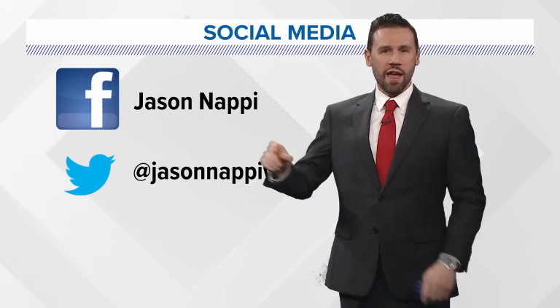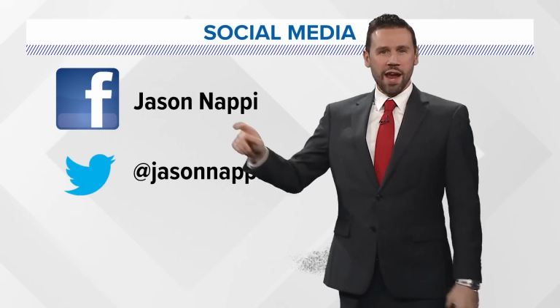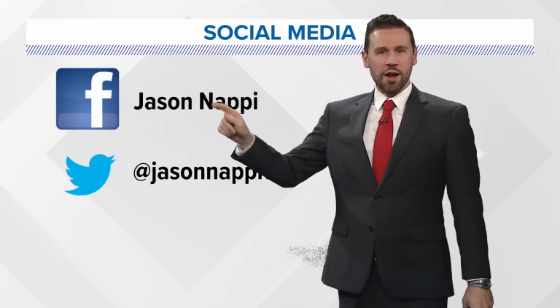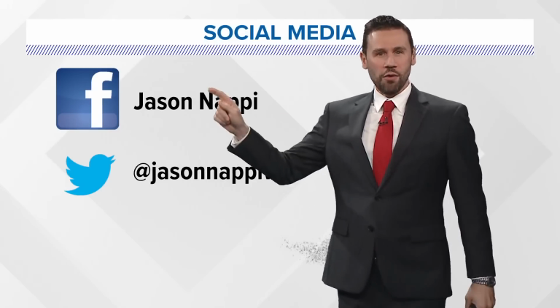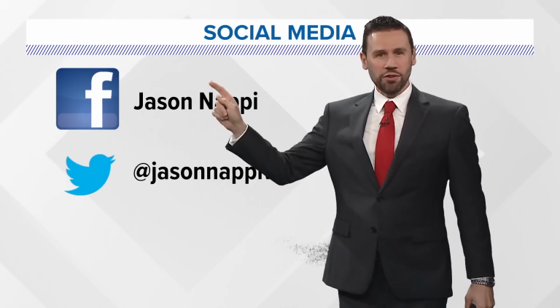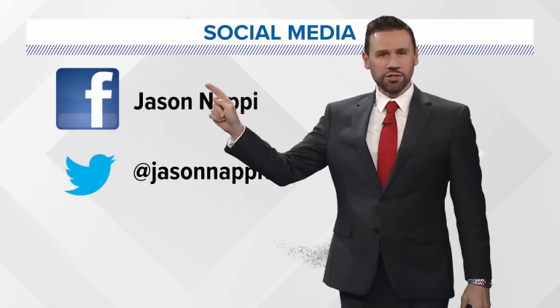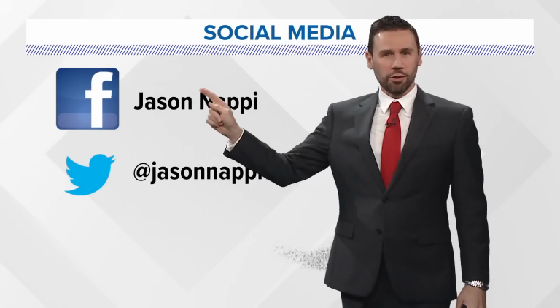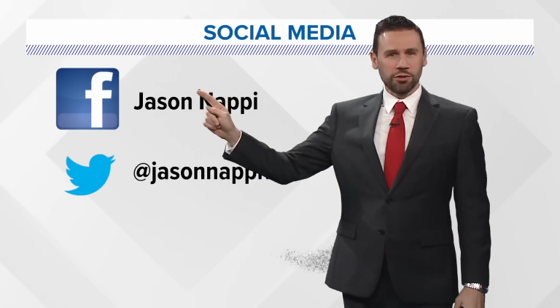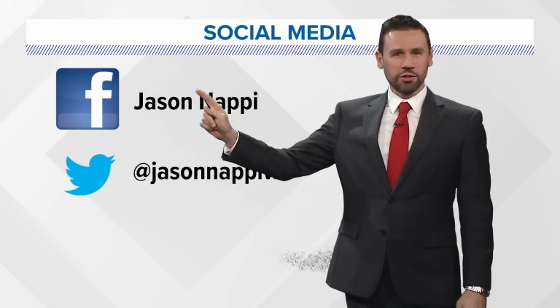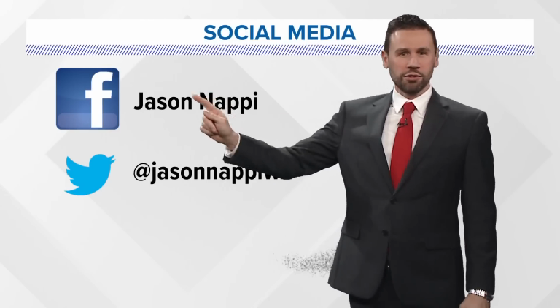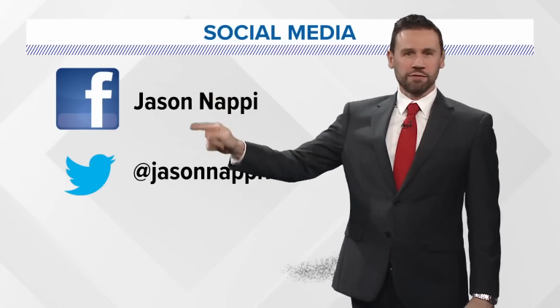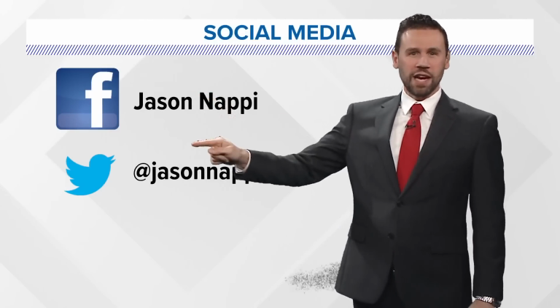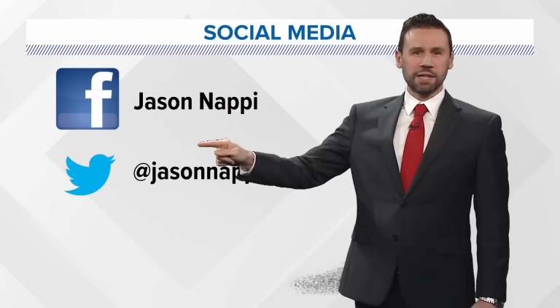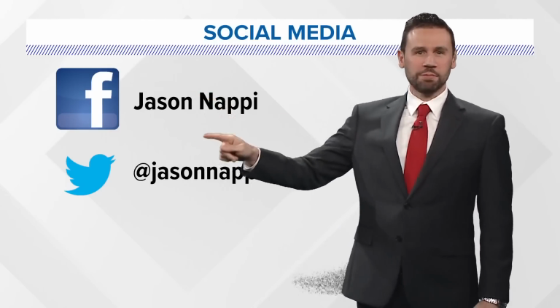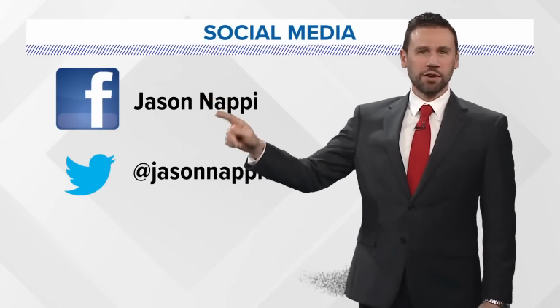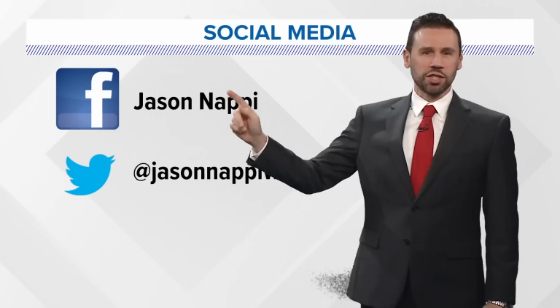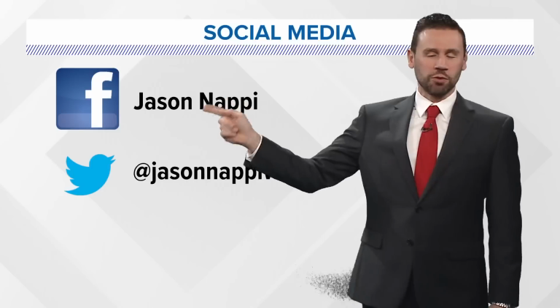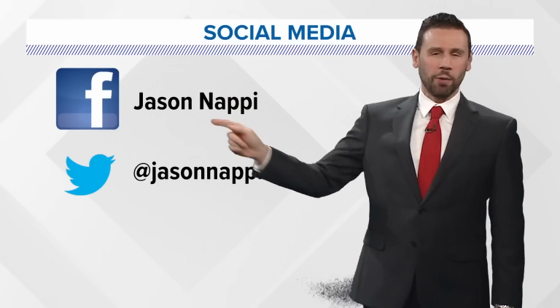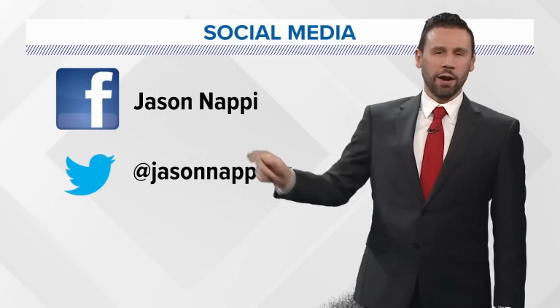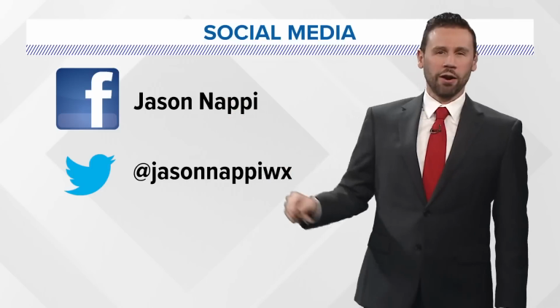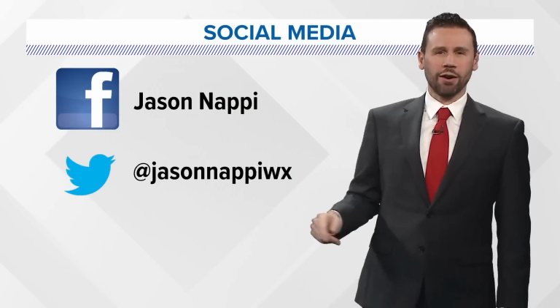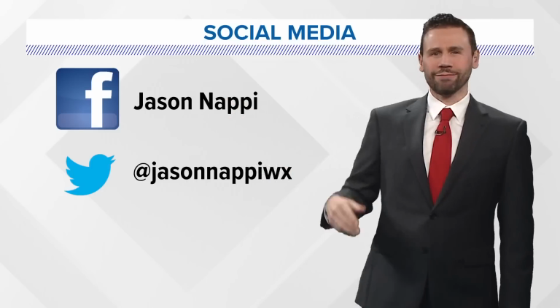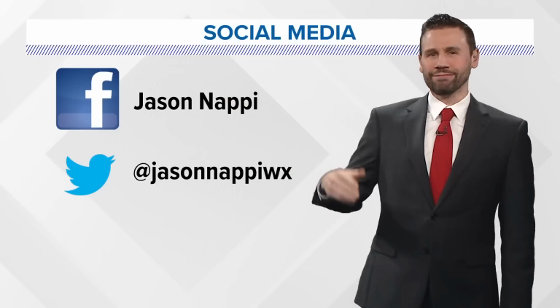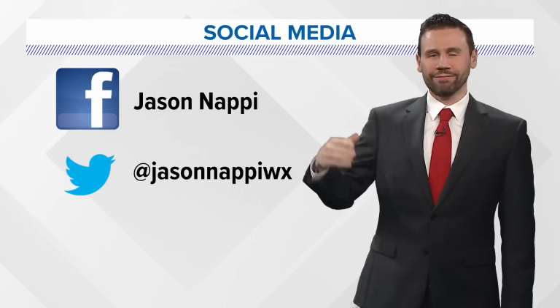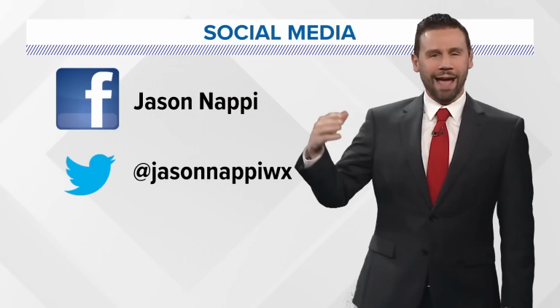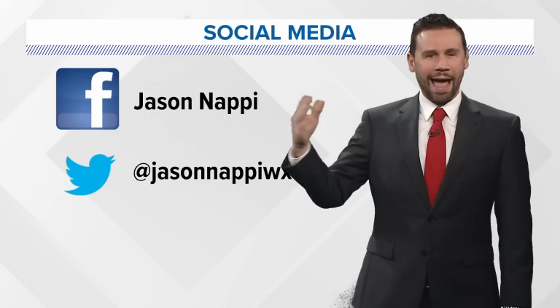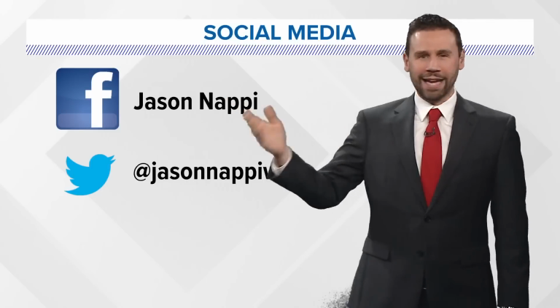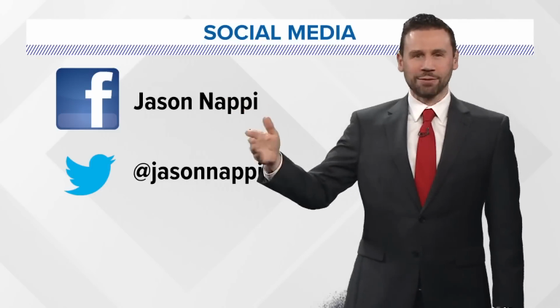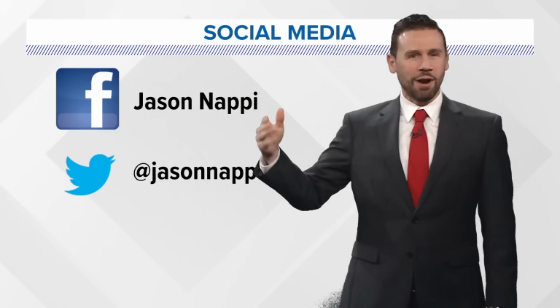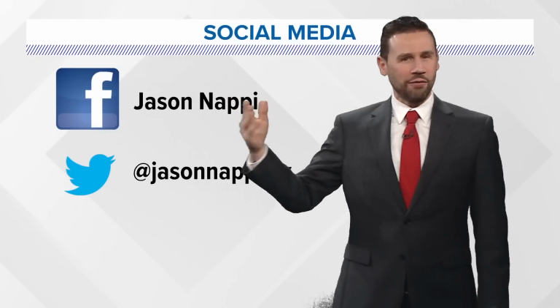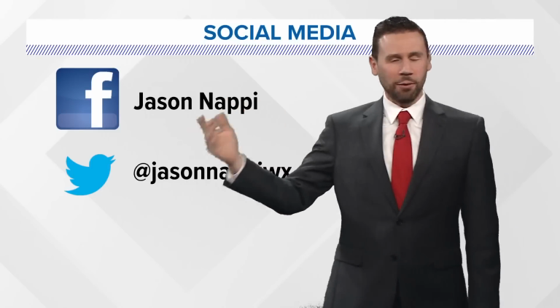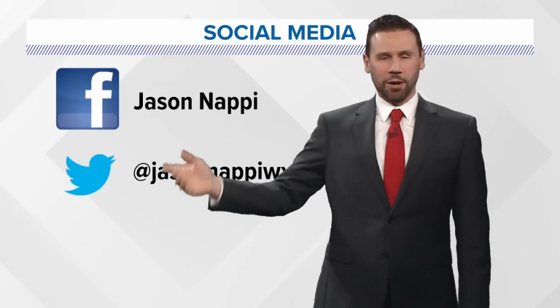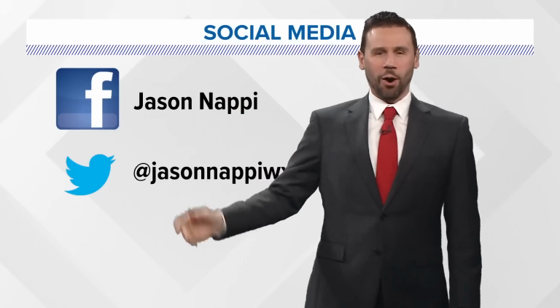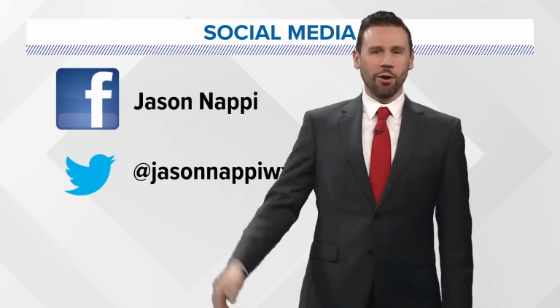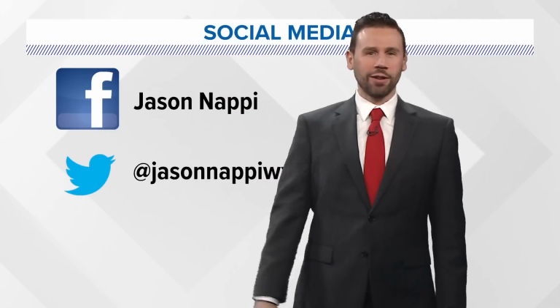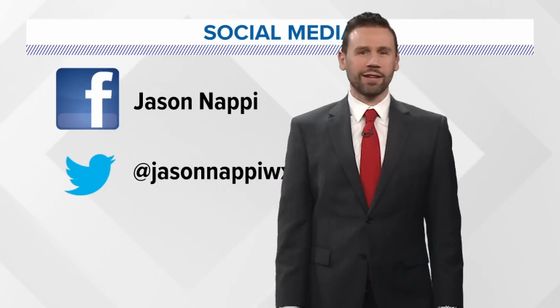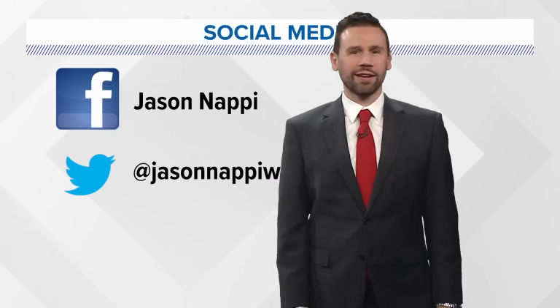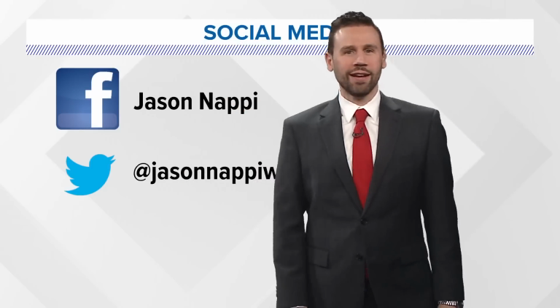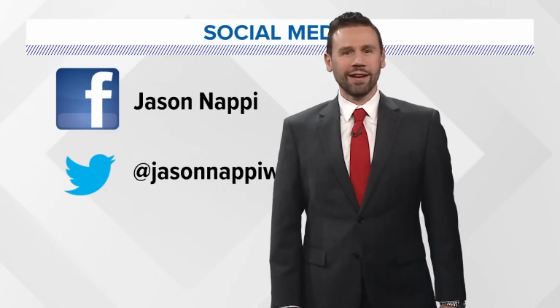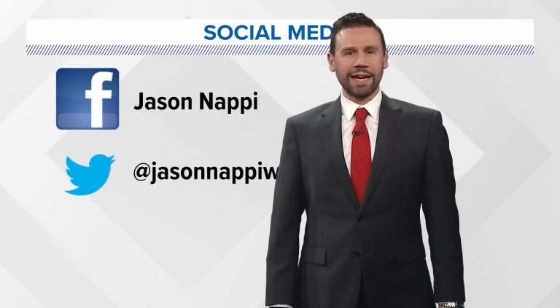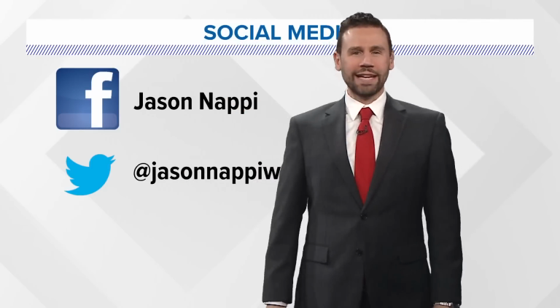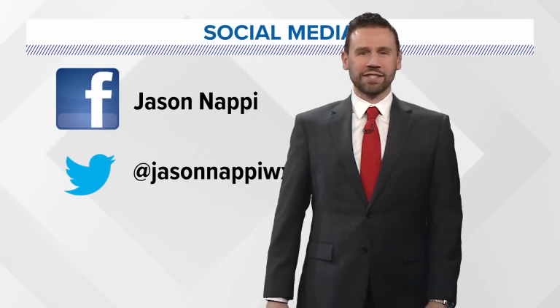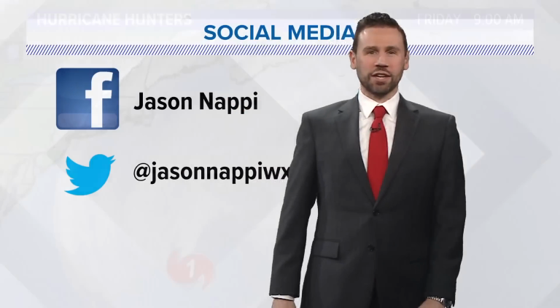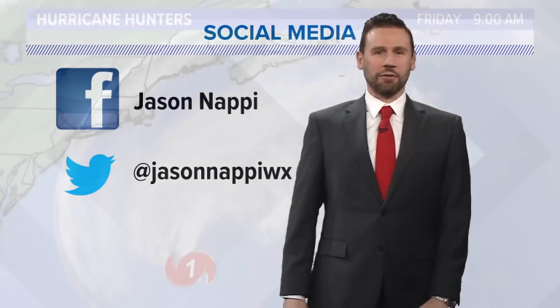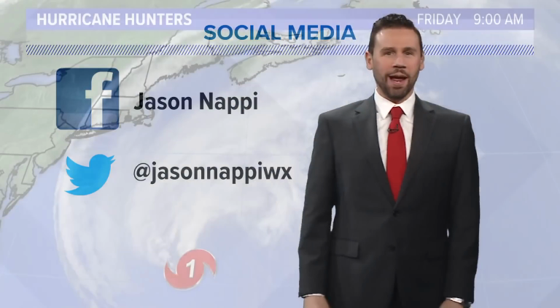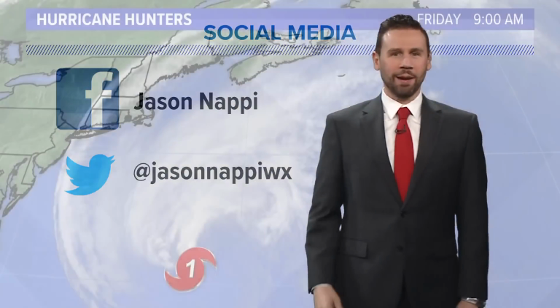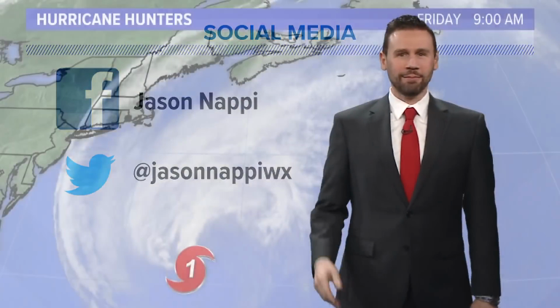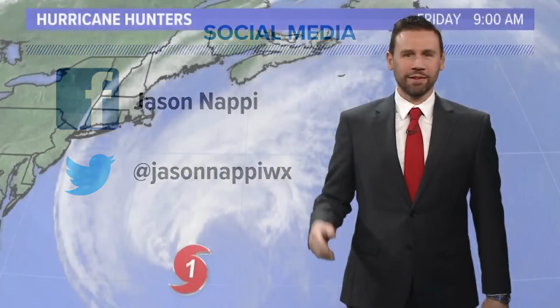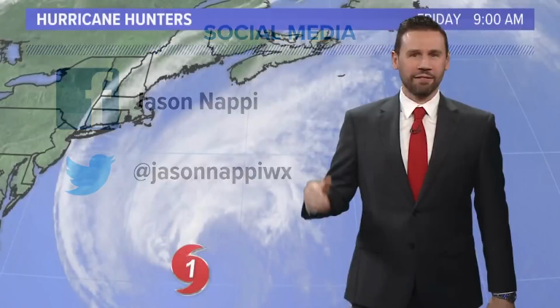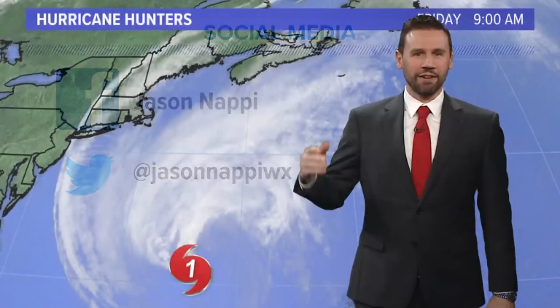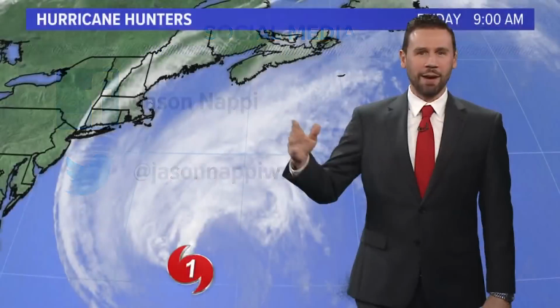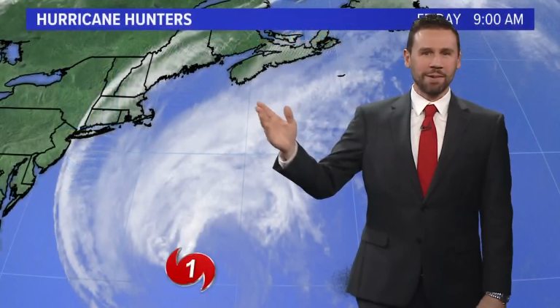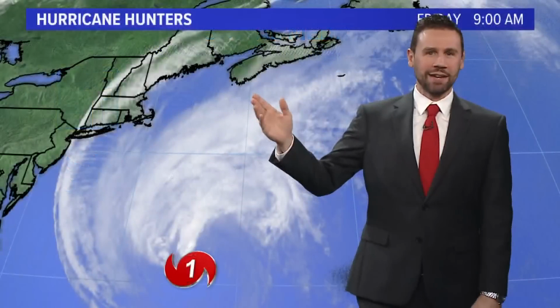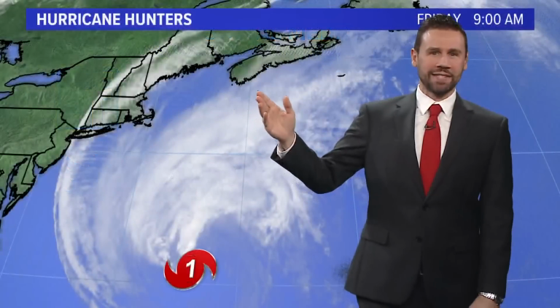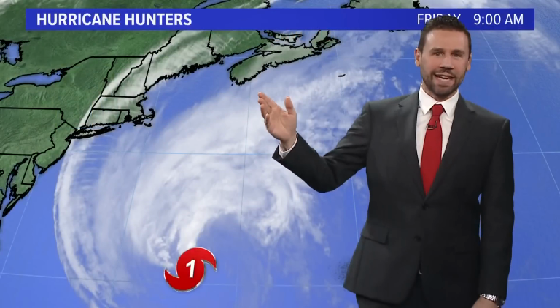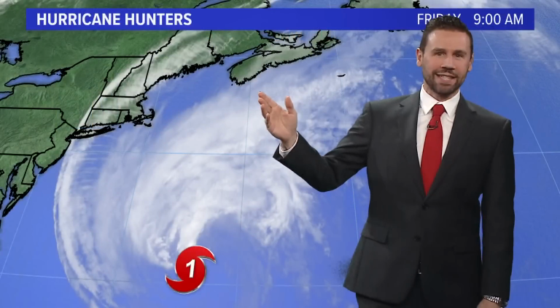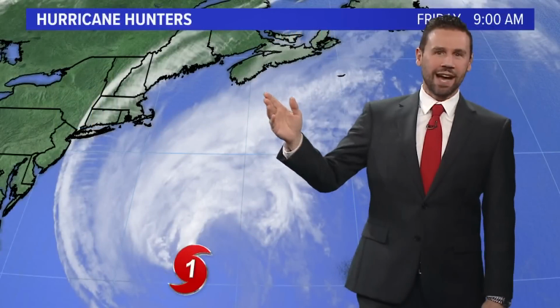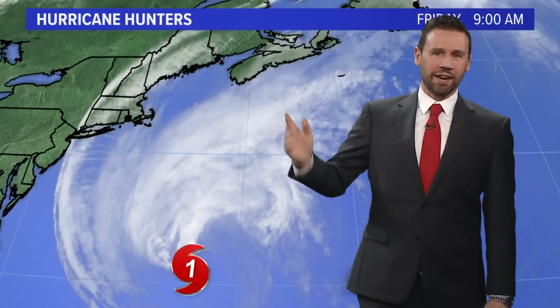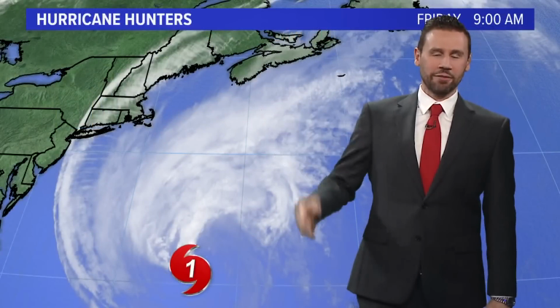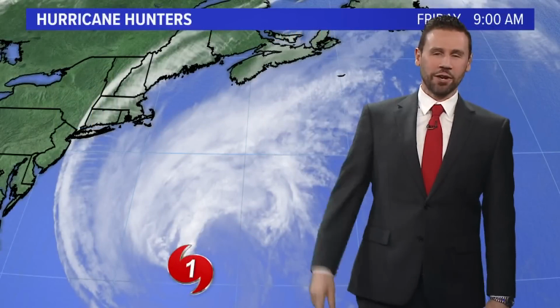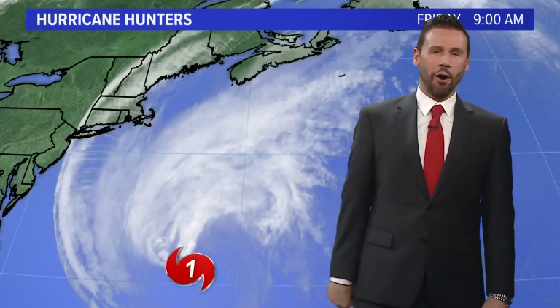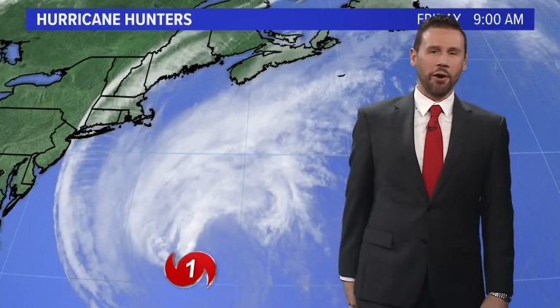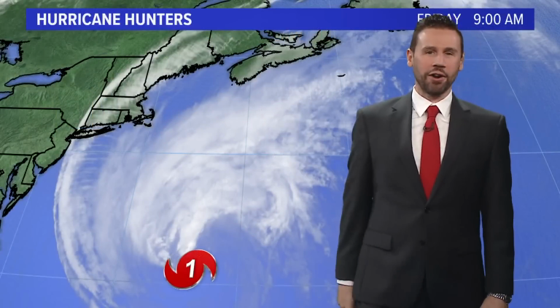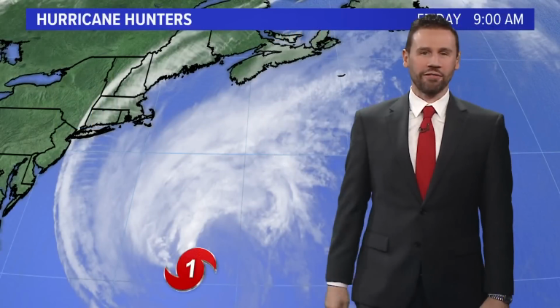Here are the socials — Facebook, Twitter/X, whatever you want to call it, and Instagram. You can find me on TikTok if you look hard enough.